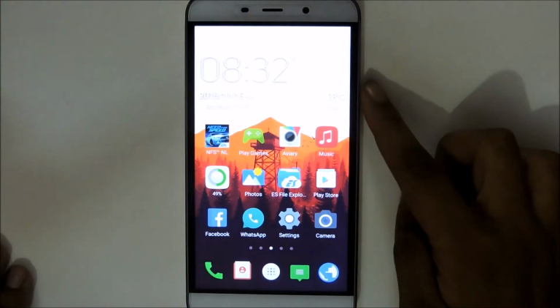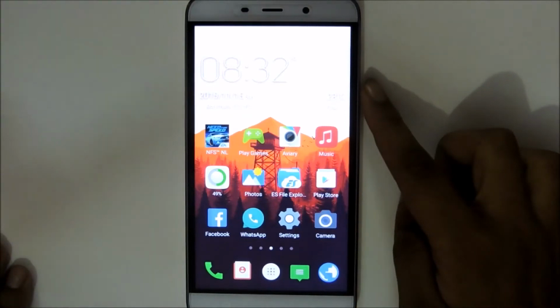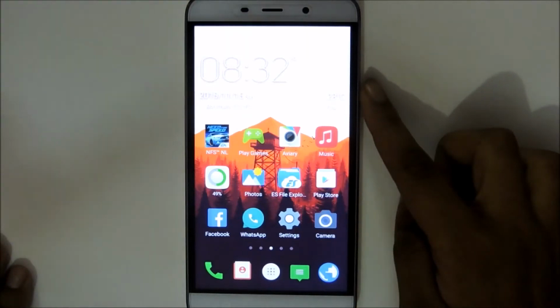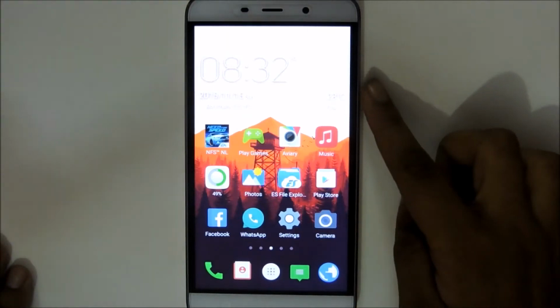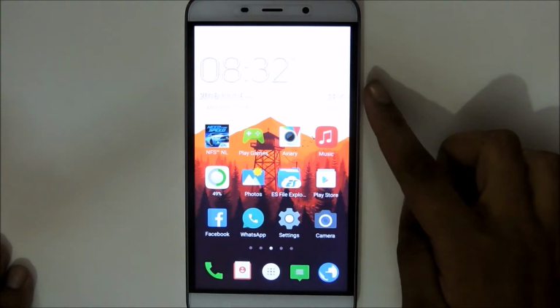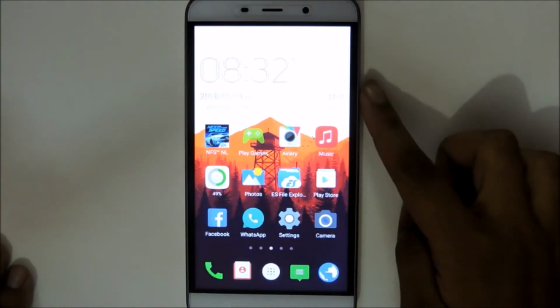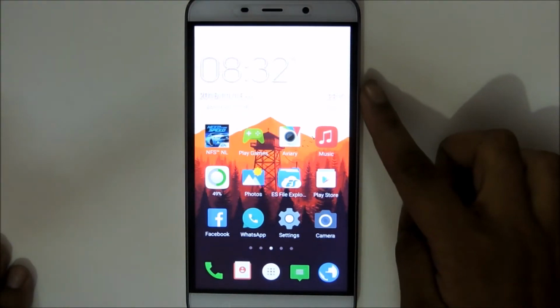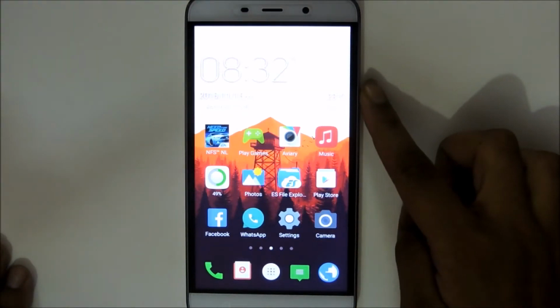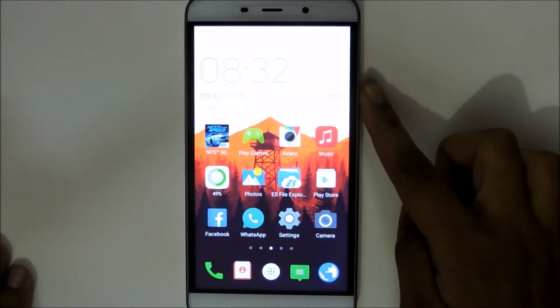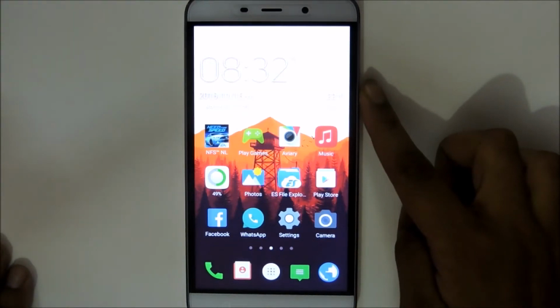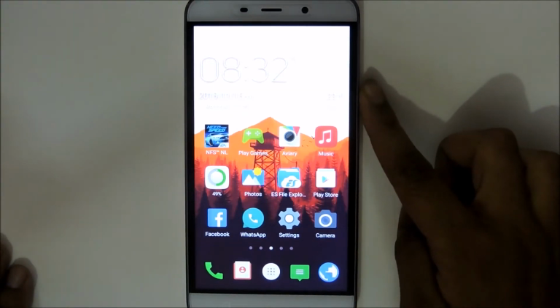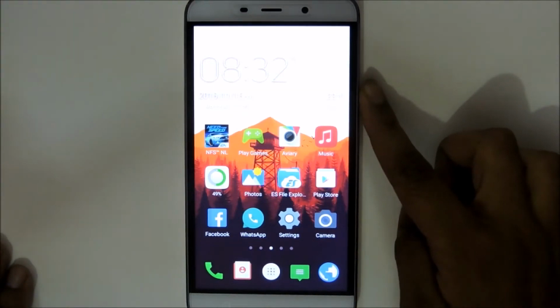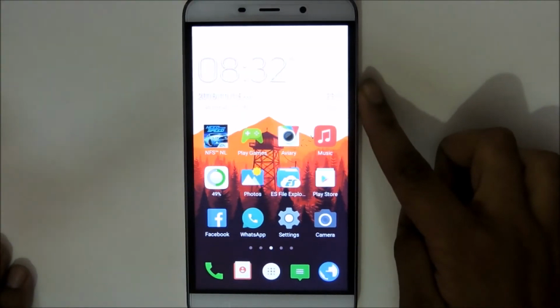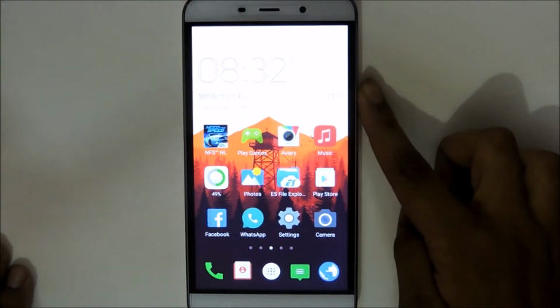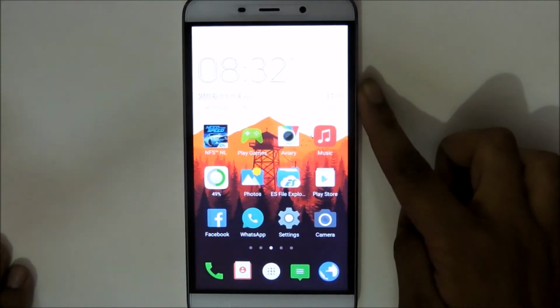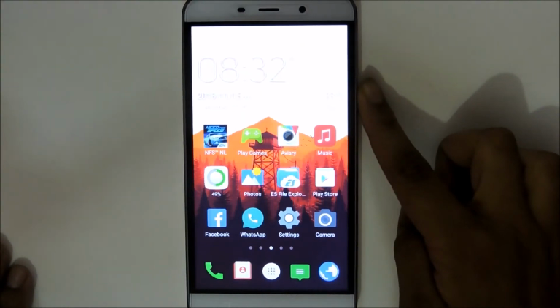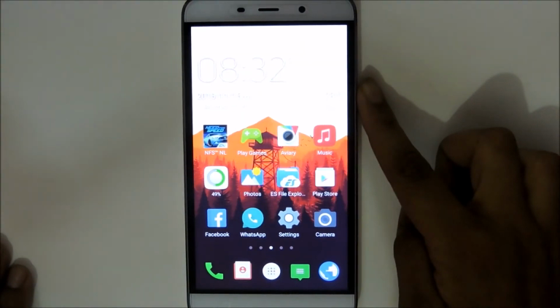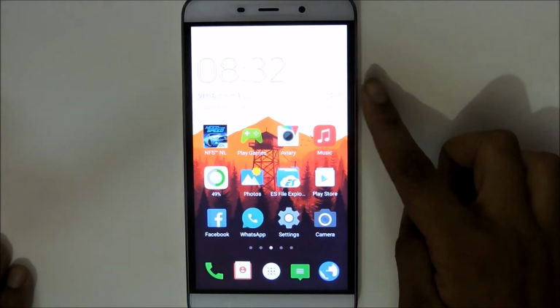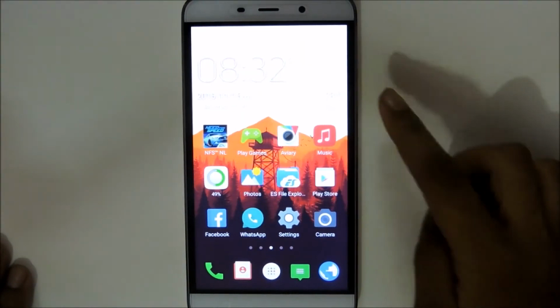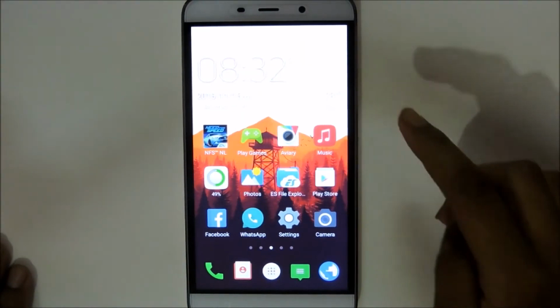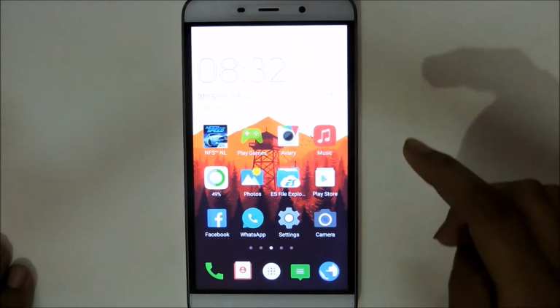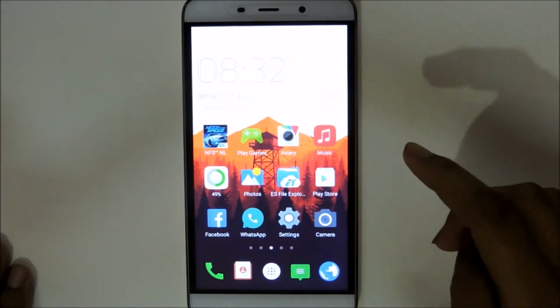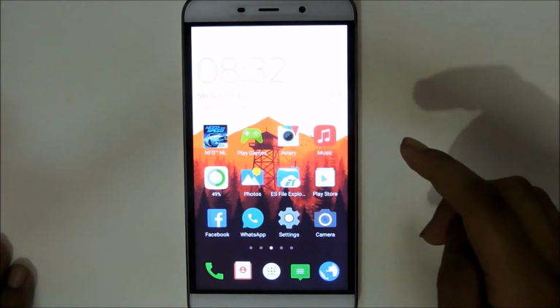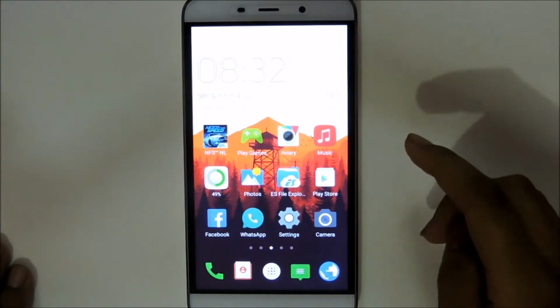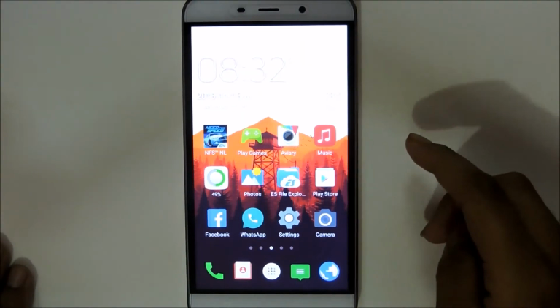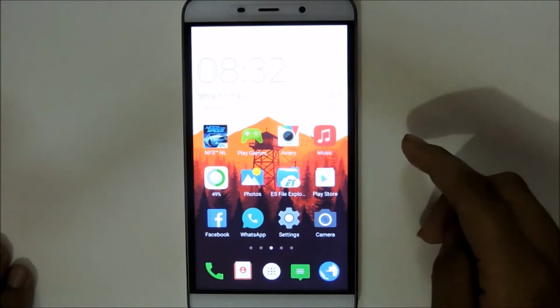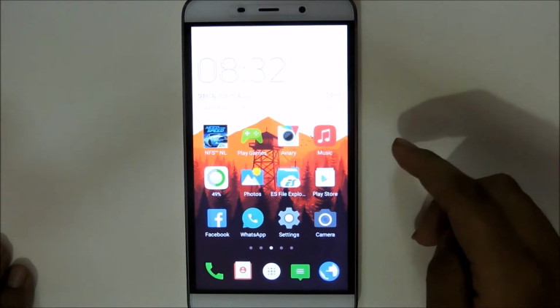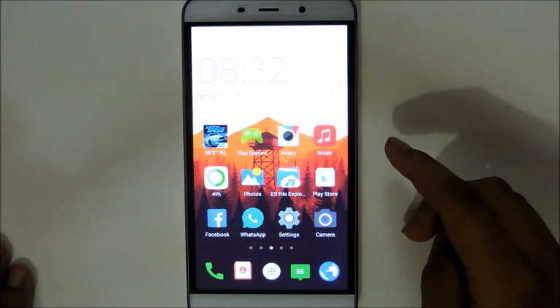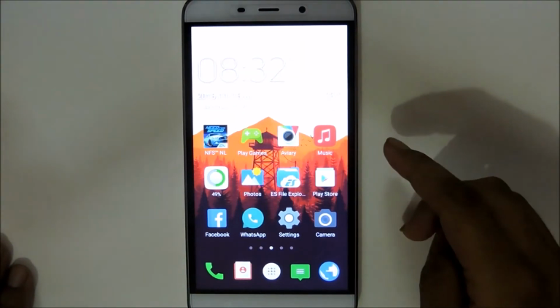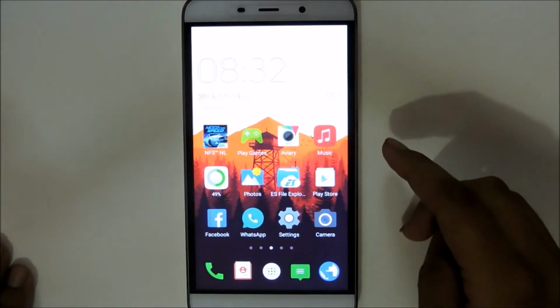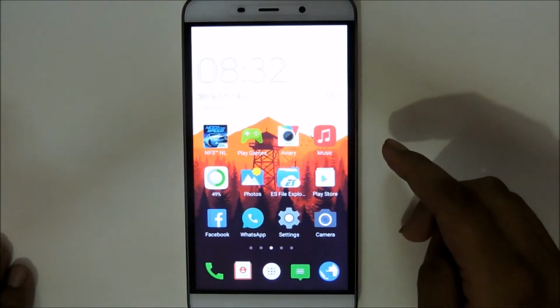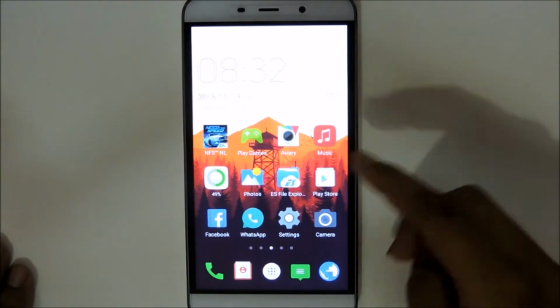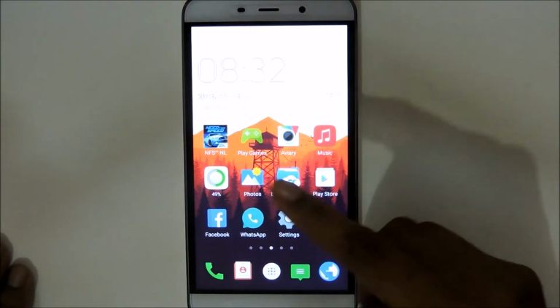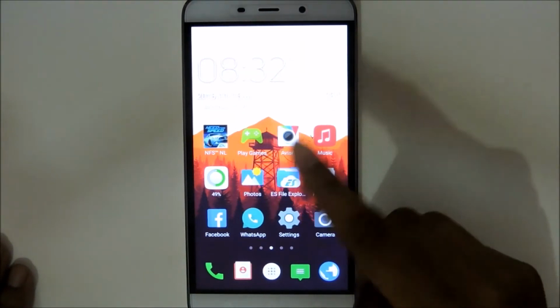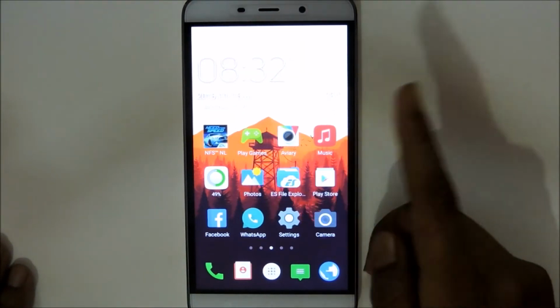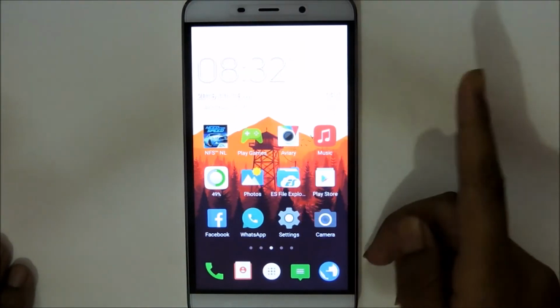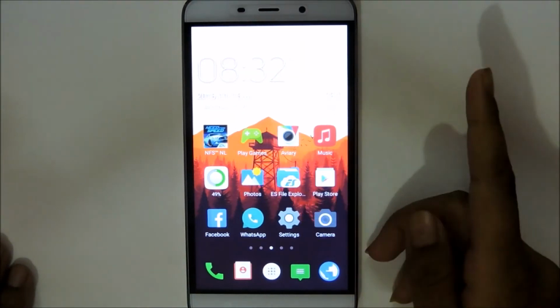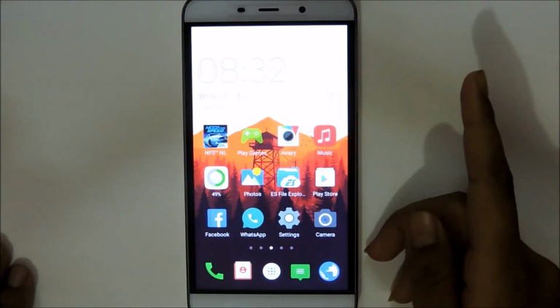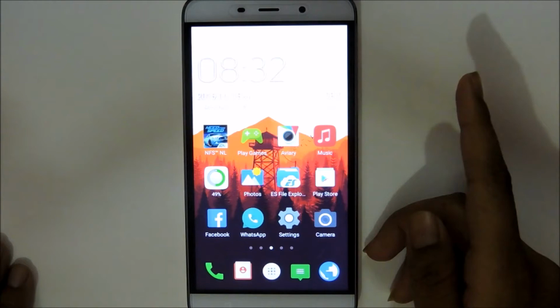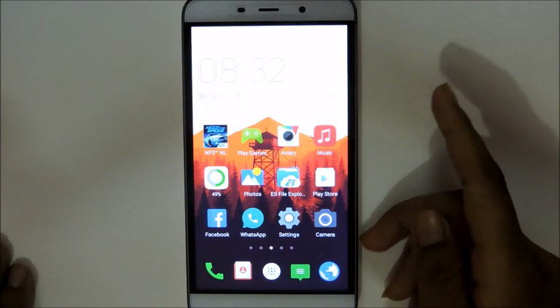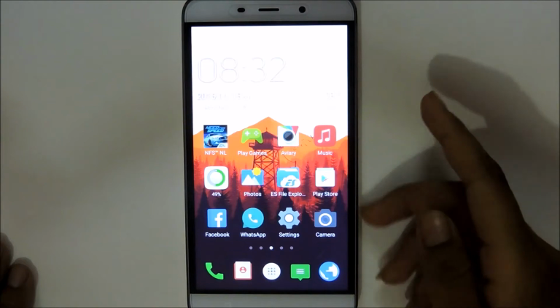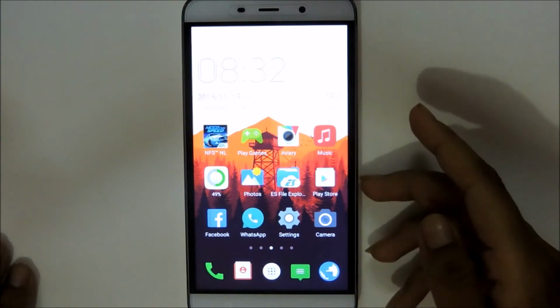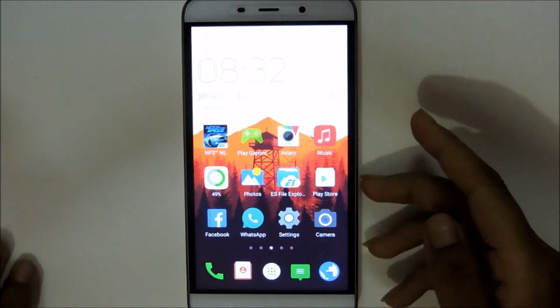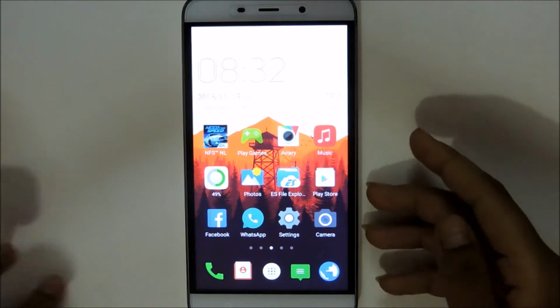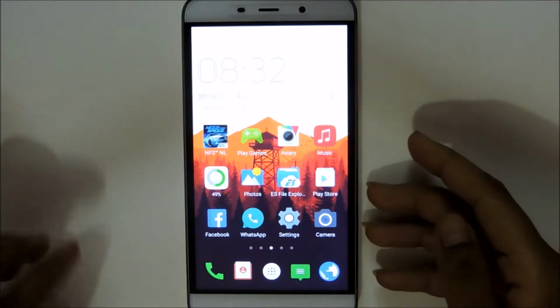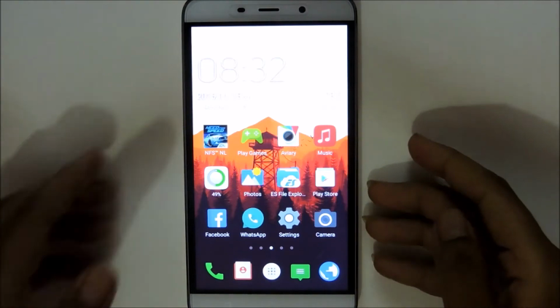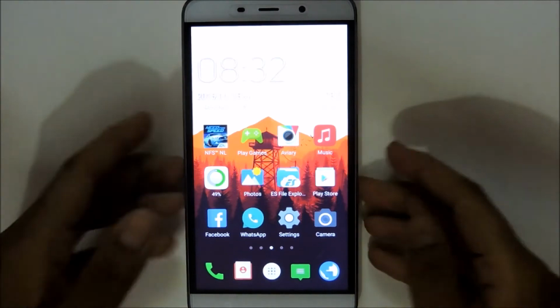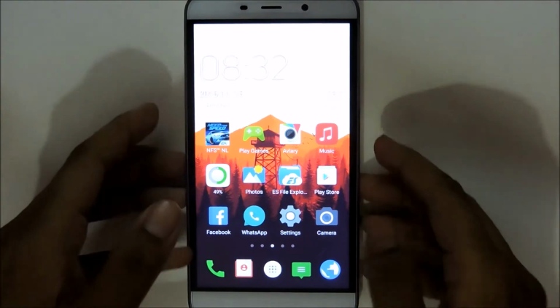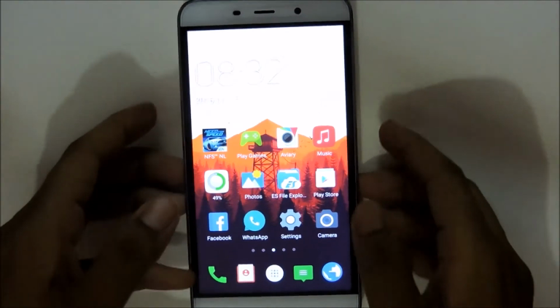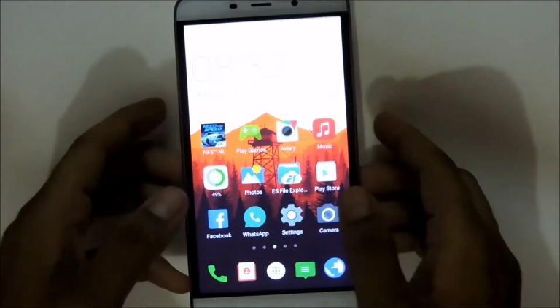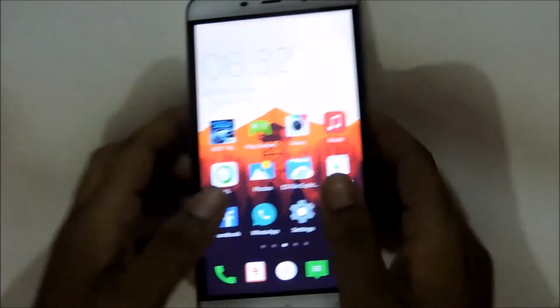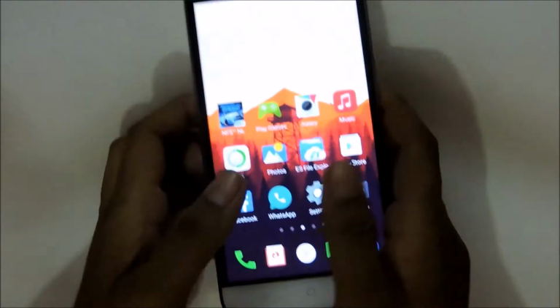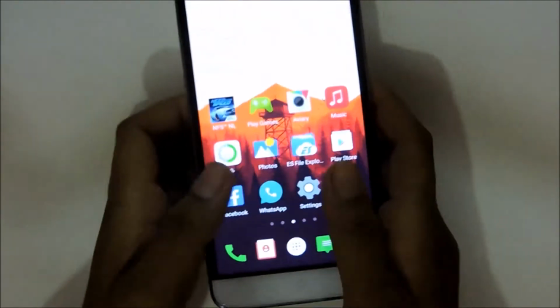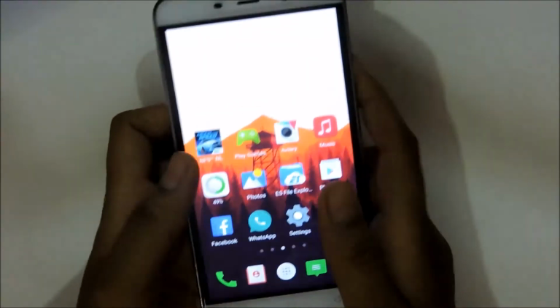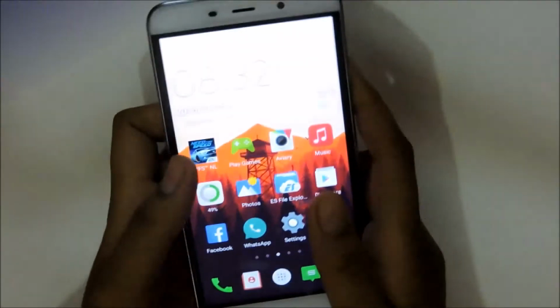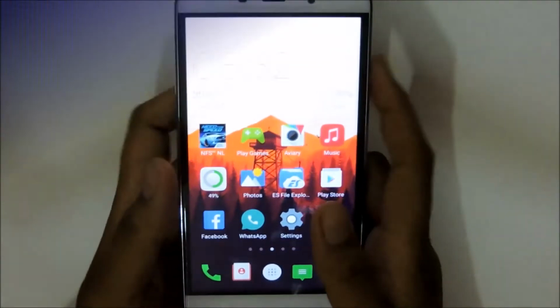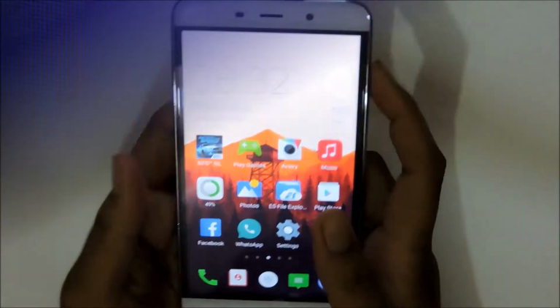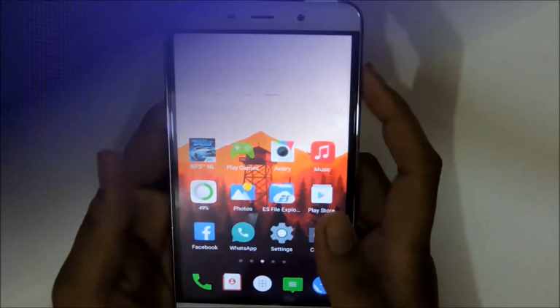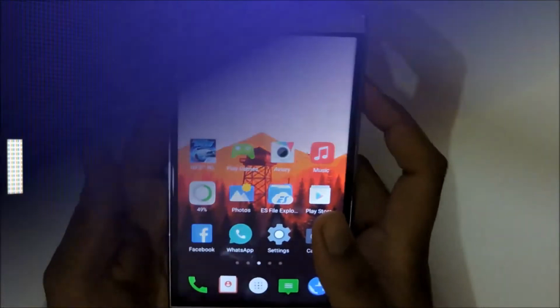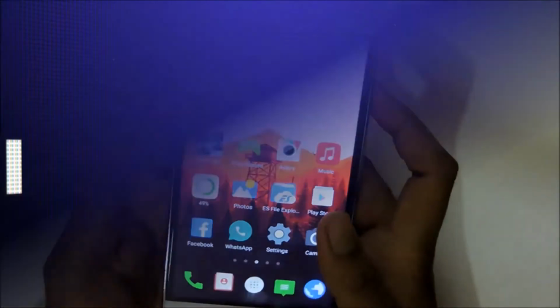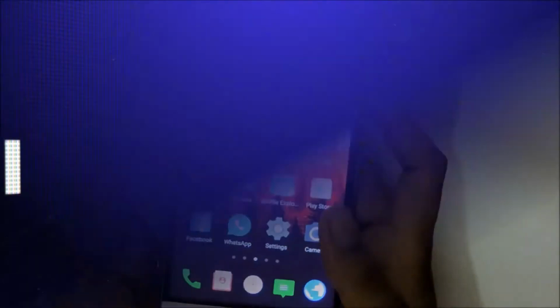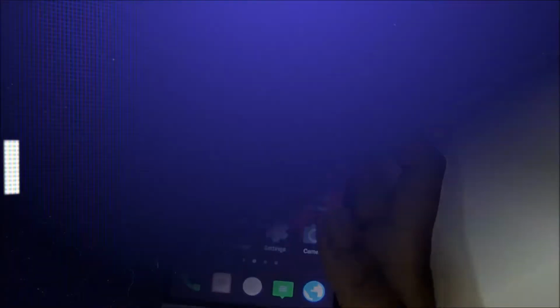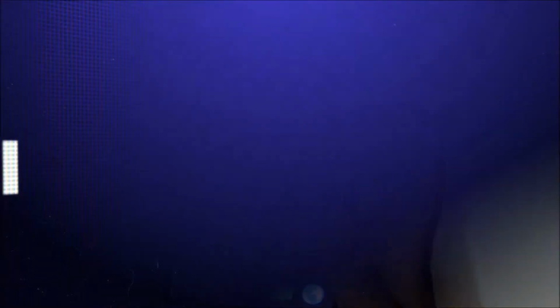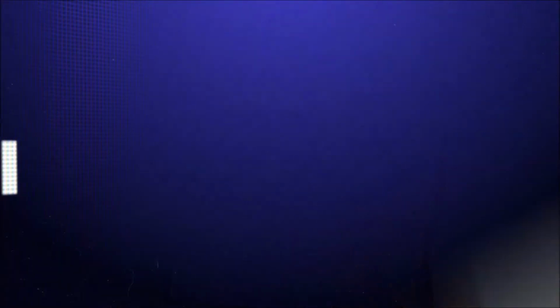Hey, what's up guys, AdityaPikash here and in this video I'll be showing you what is on-body detection and how to use it.